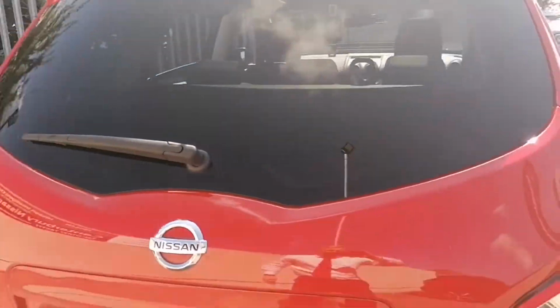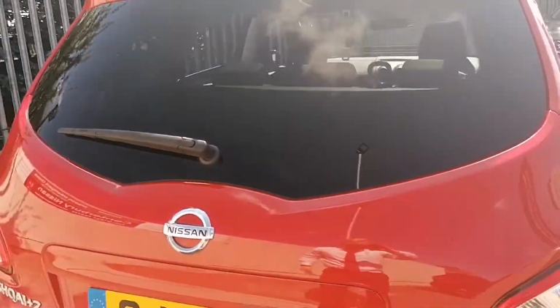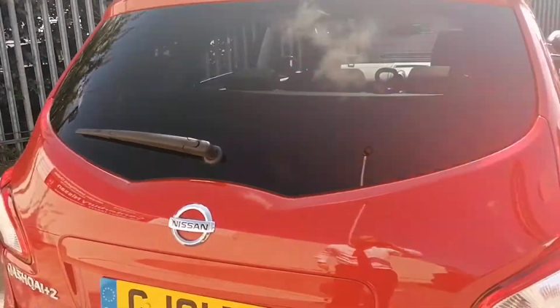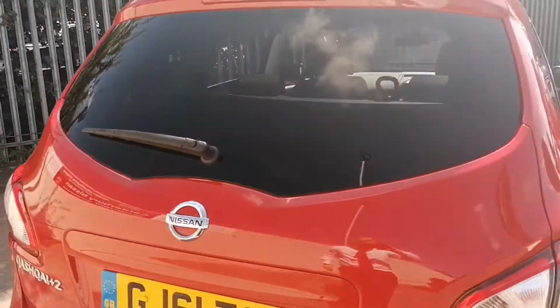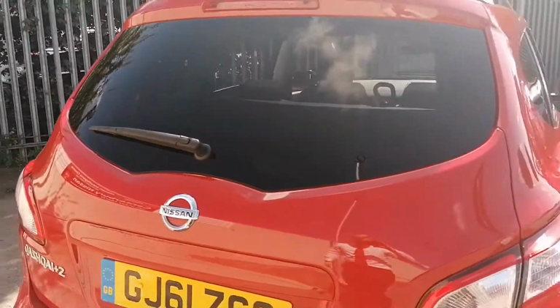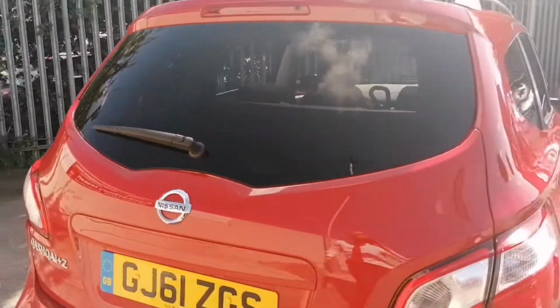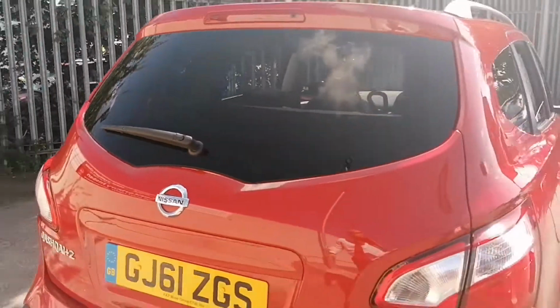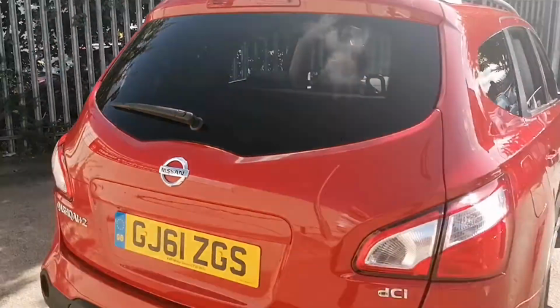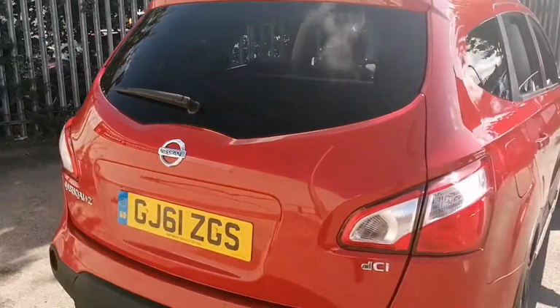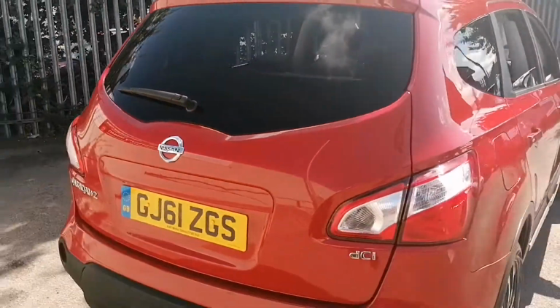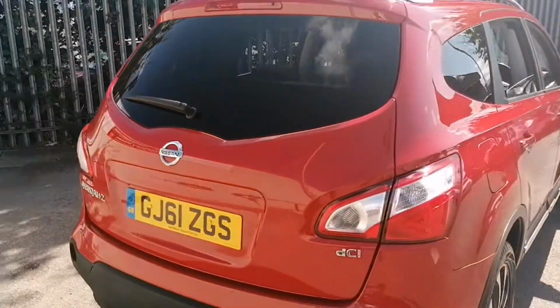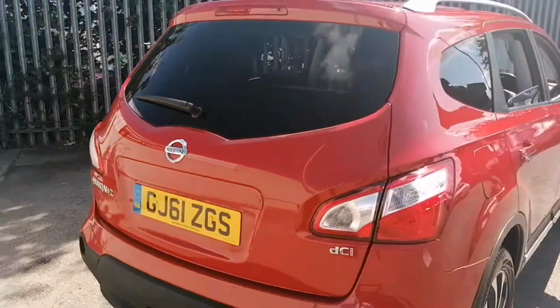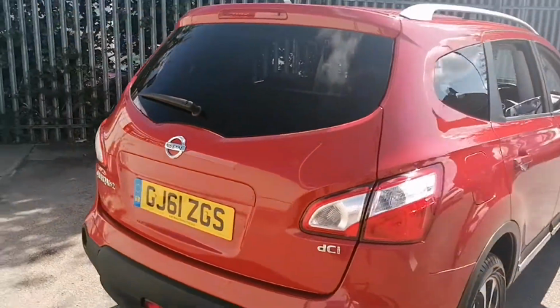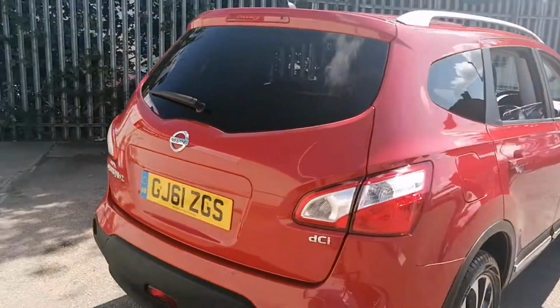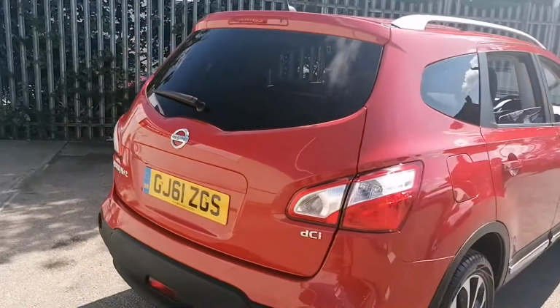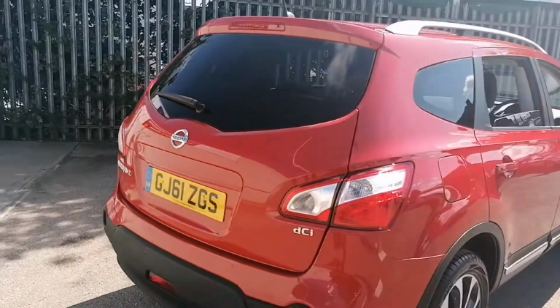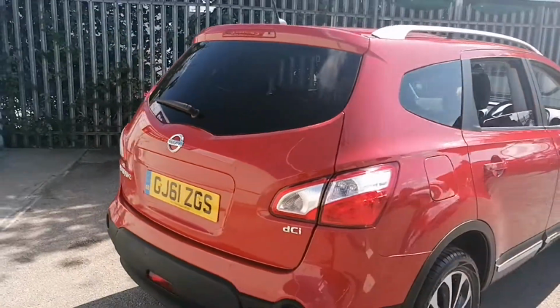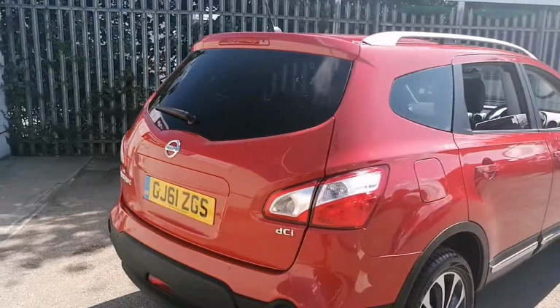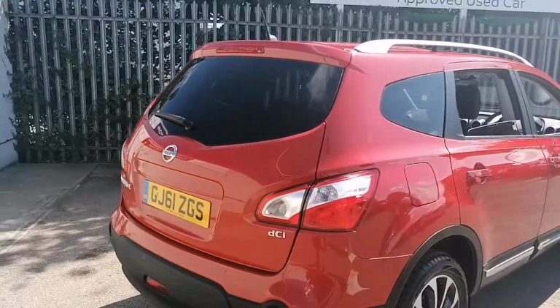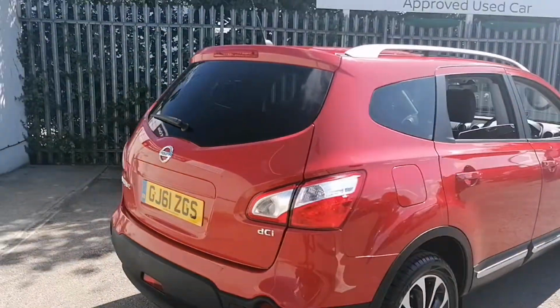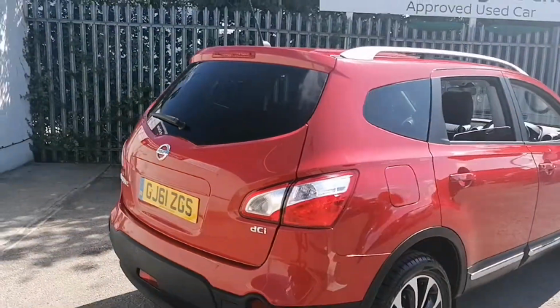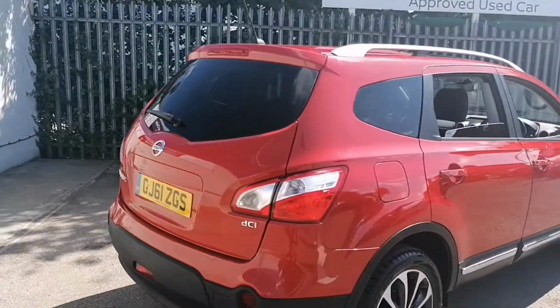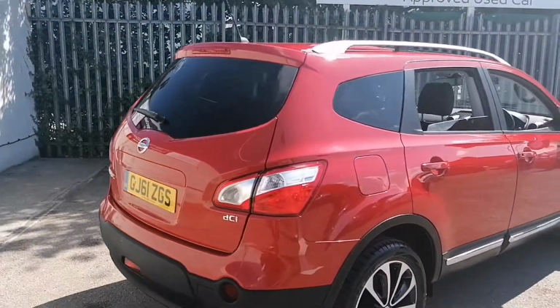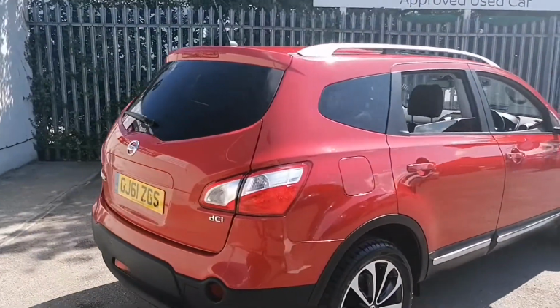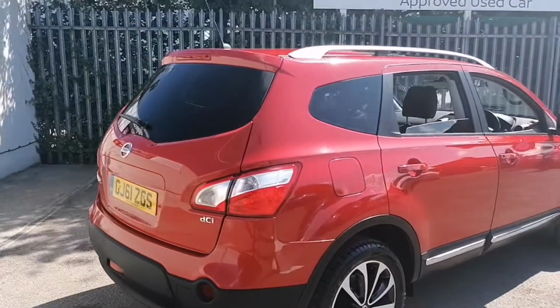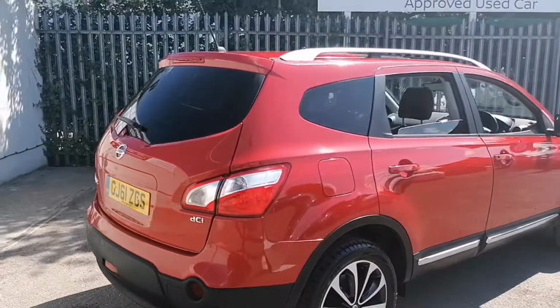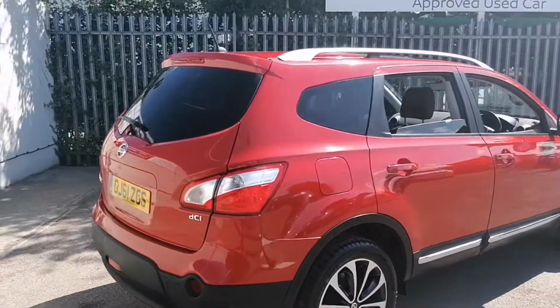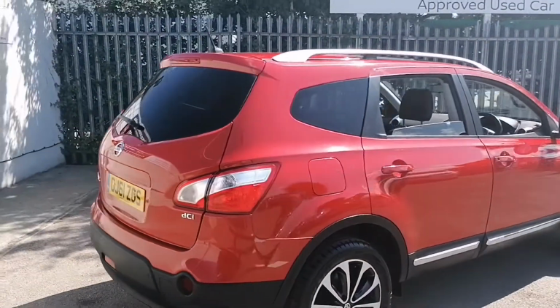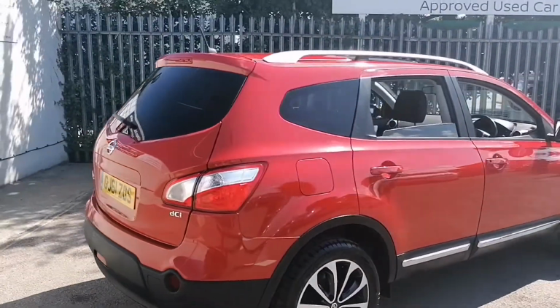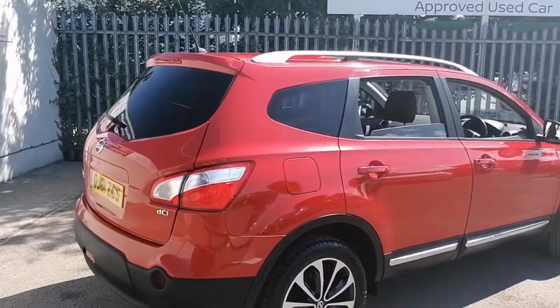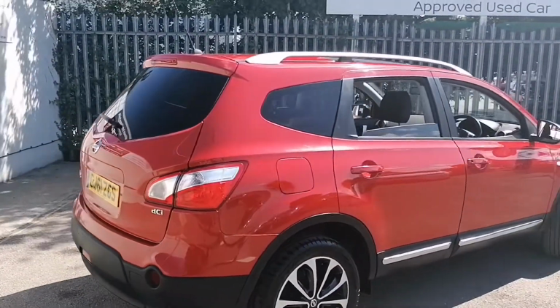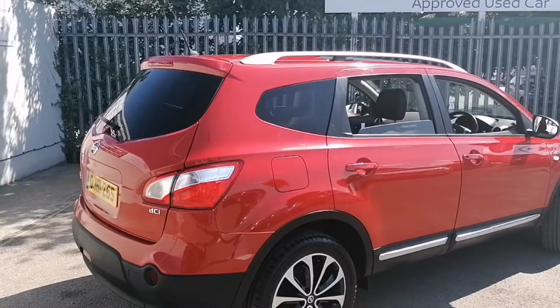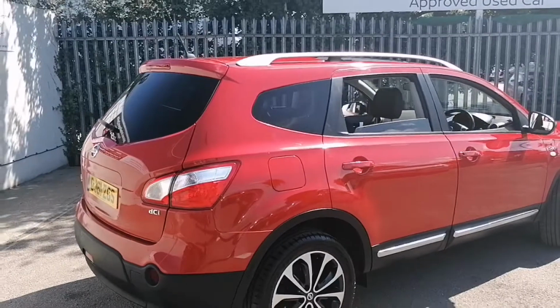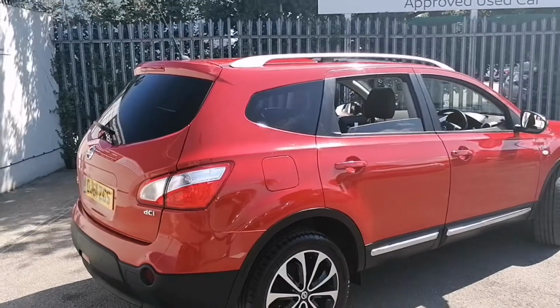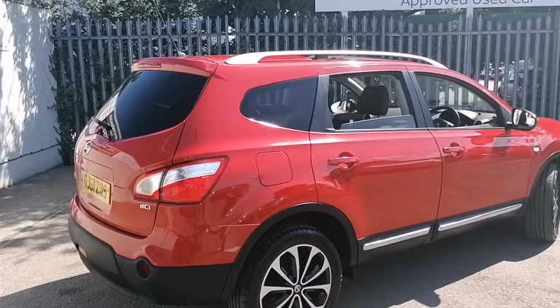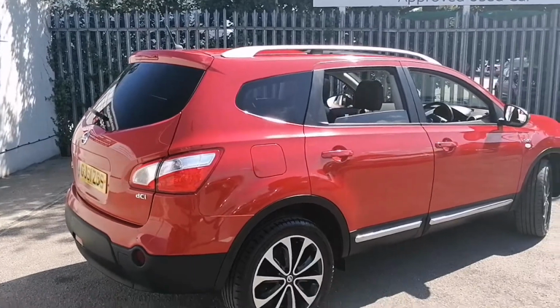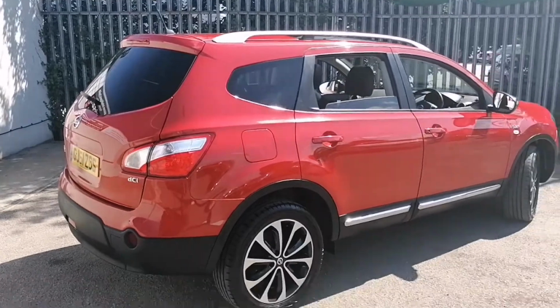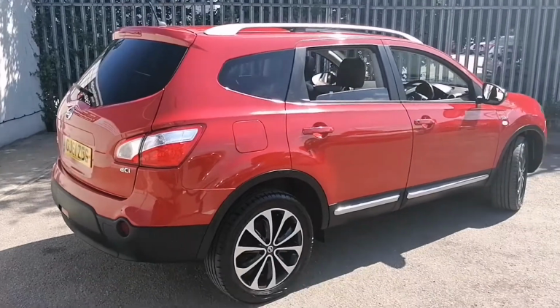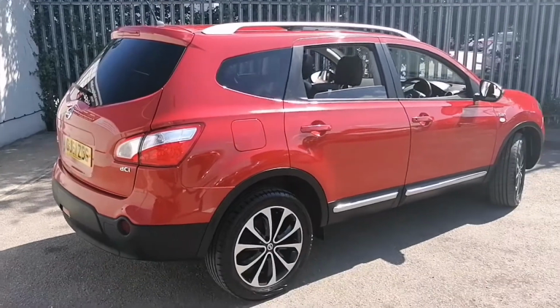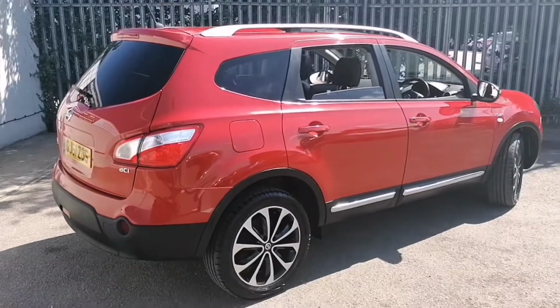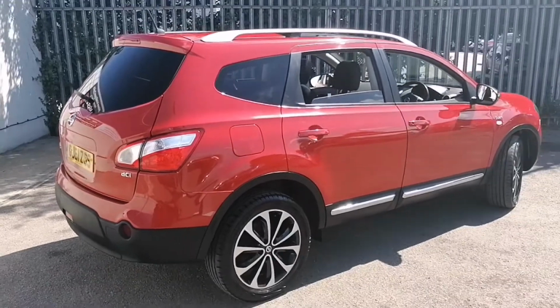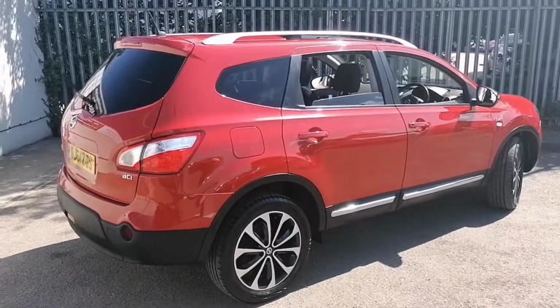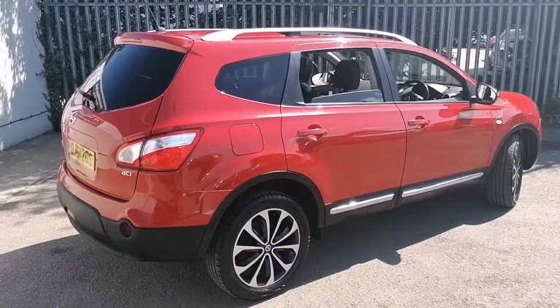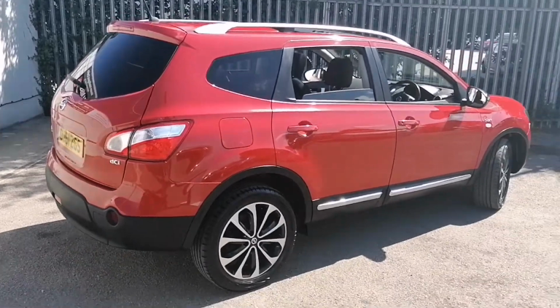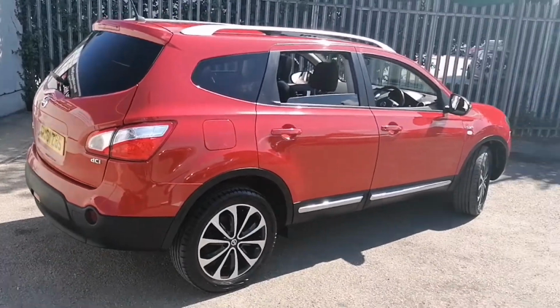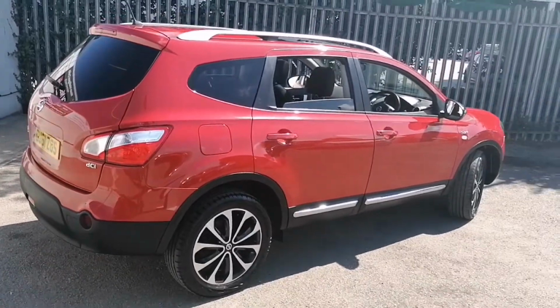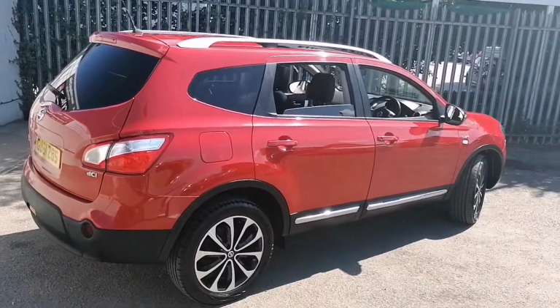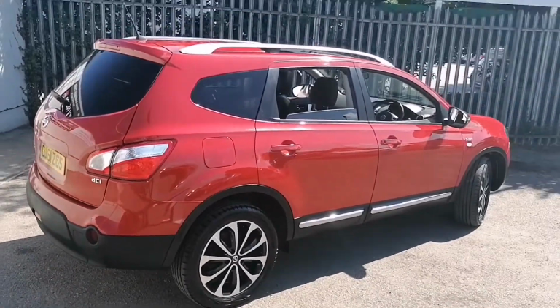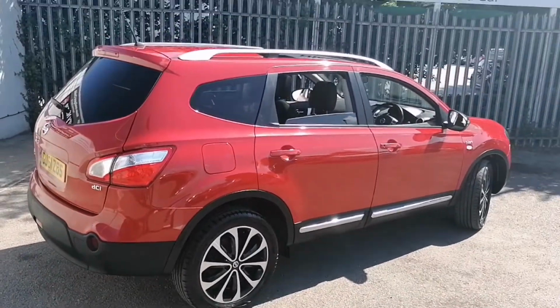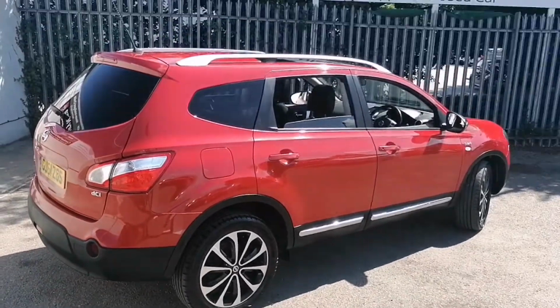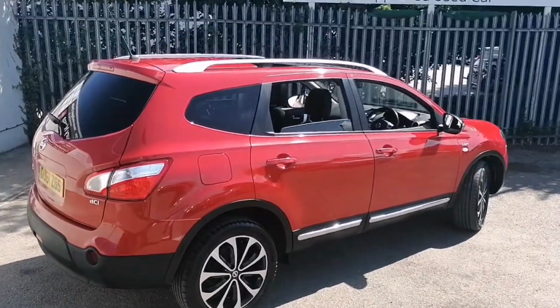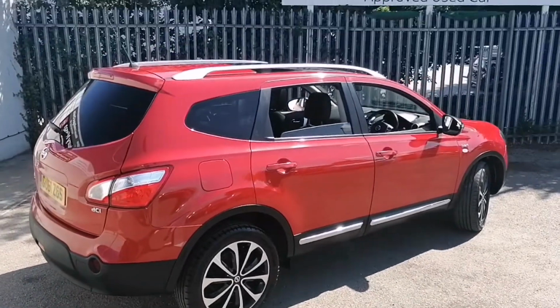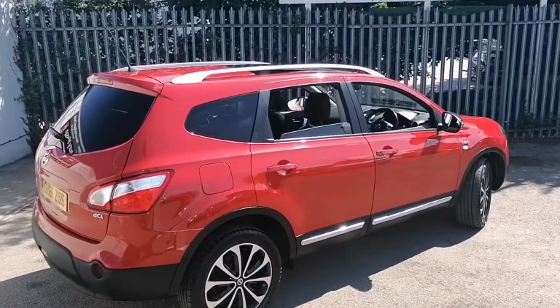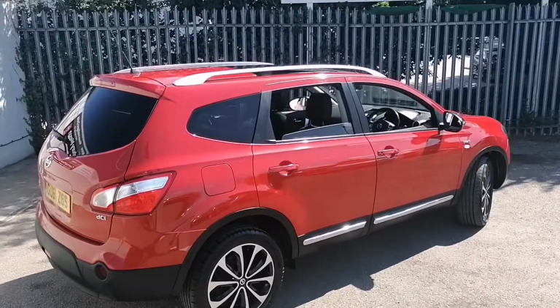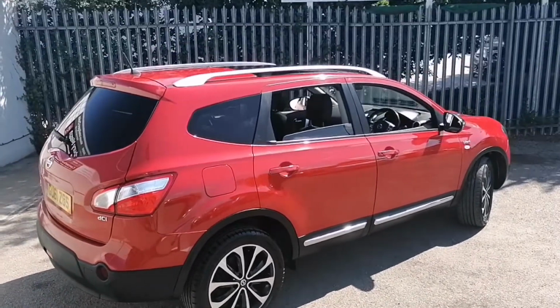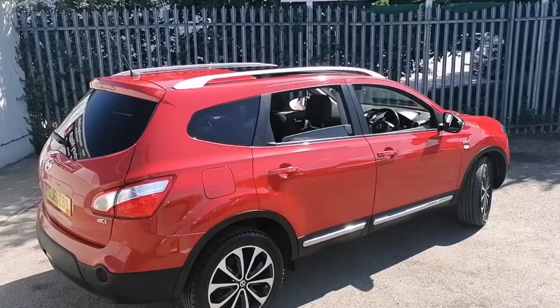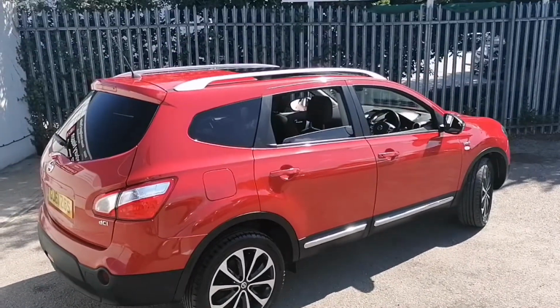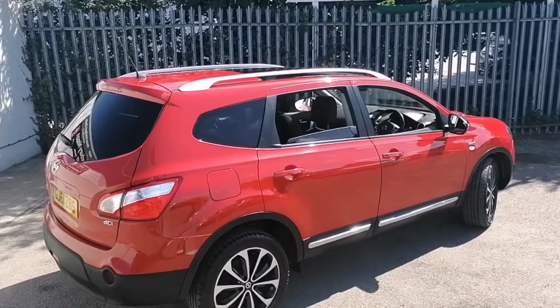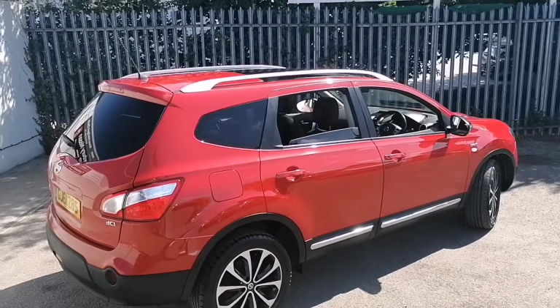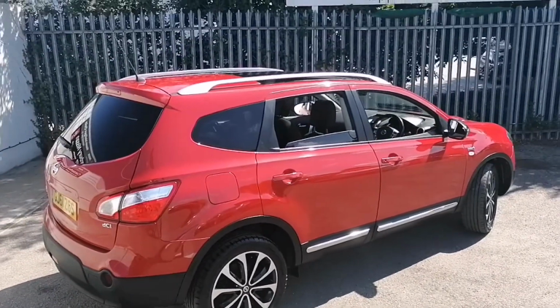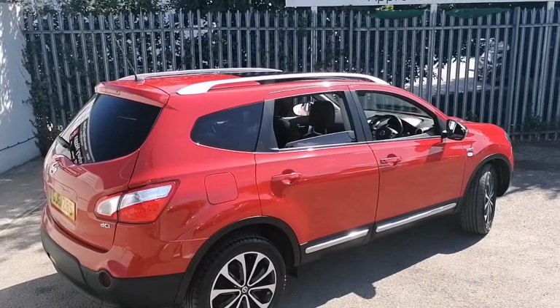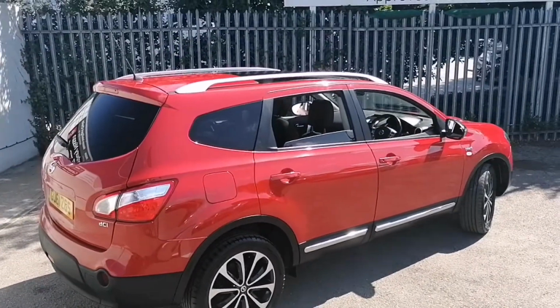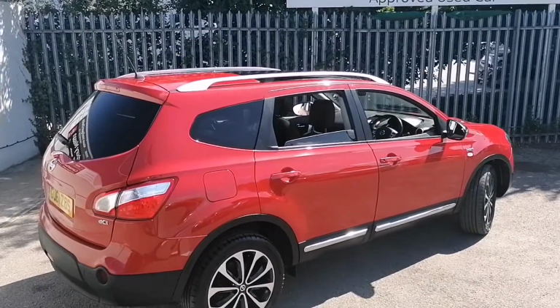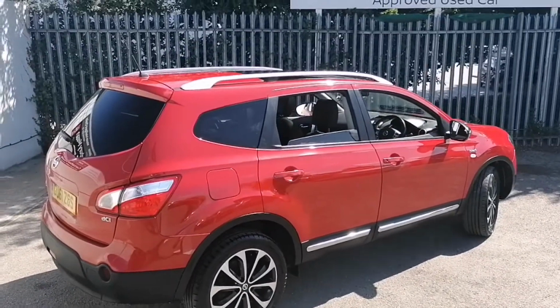We'll now take a wander round to the driver's side of the vehicle. You can see the car indeed is in very good condition for age and mileage.